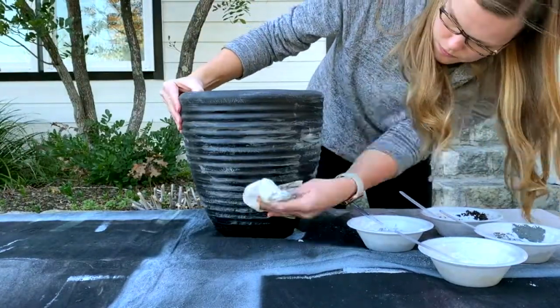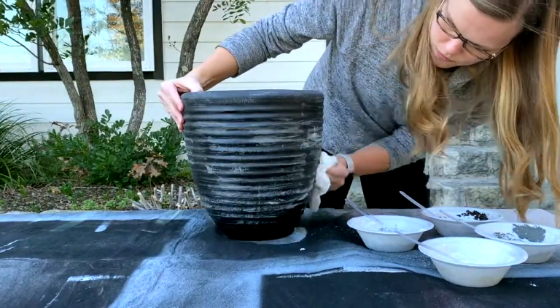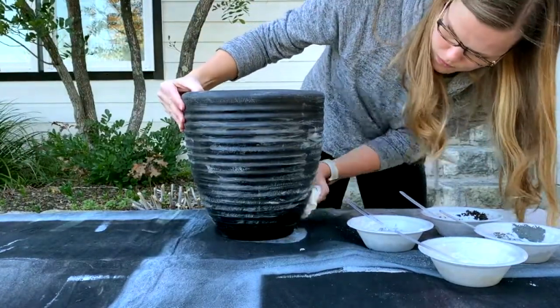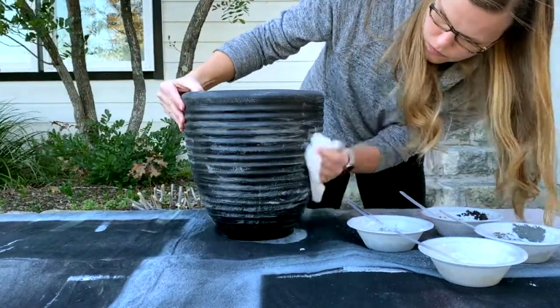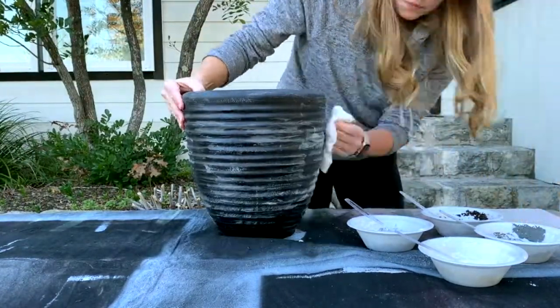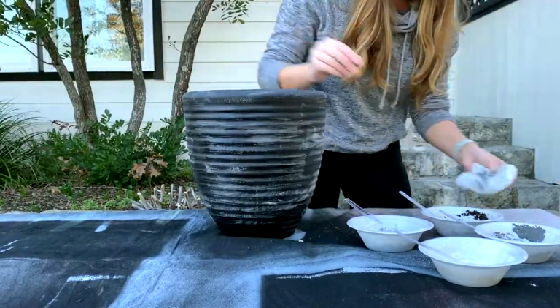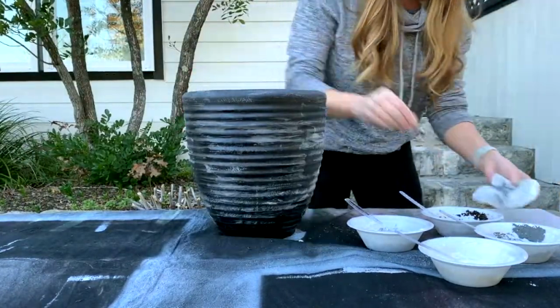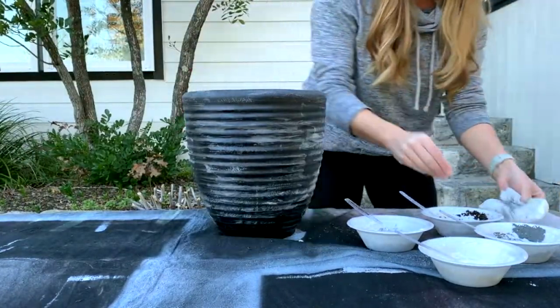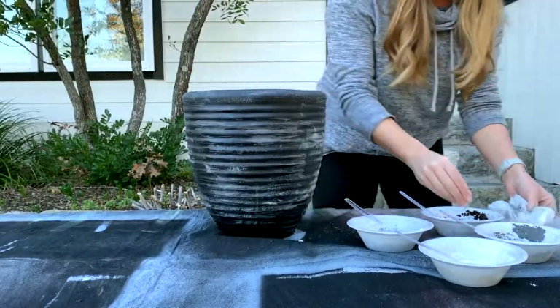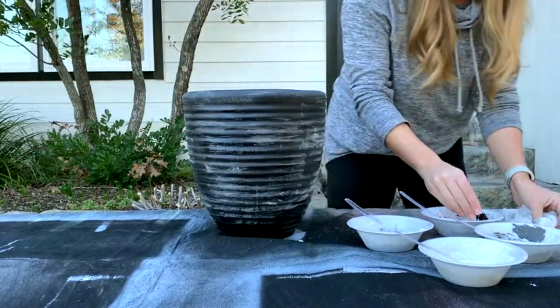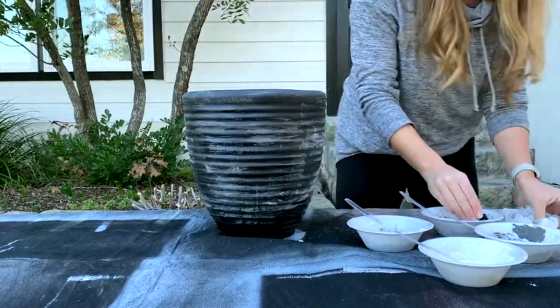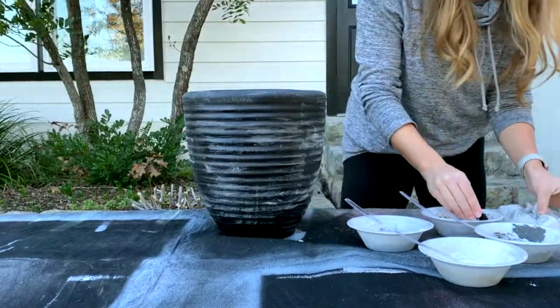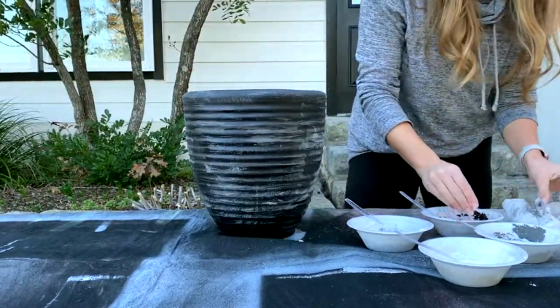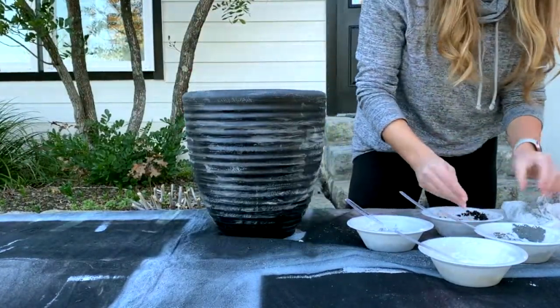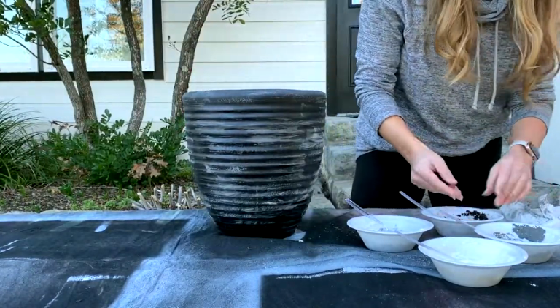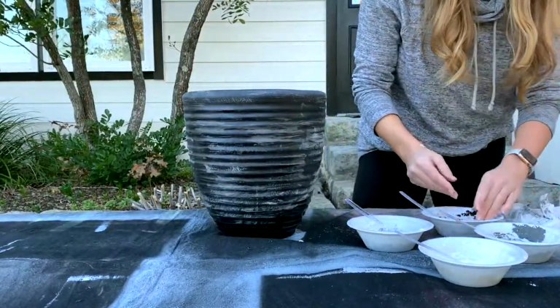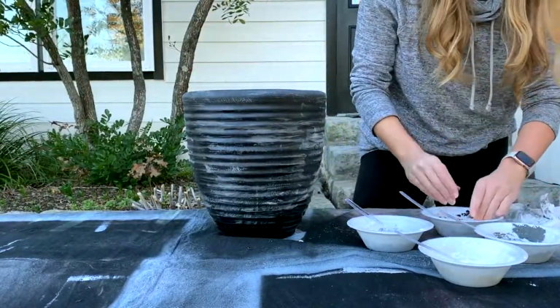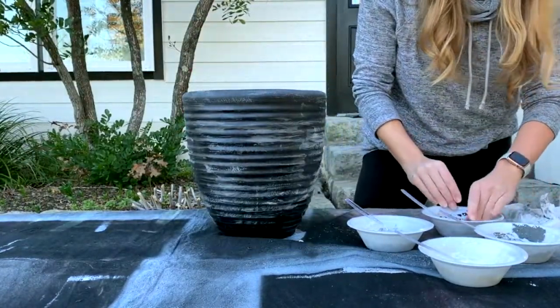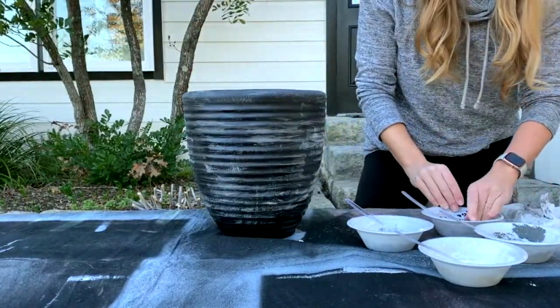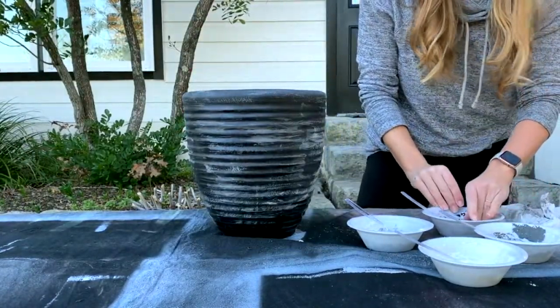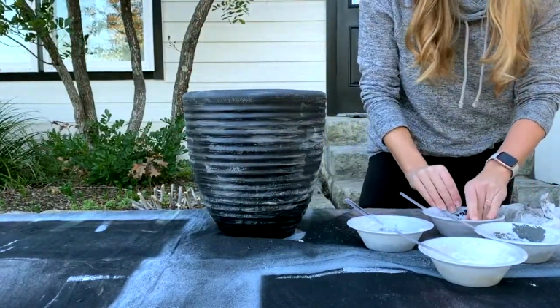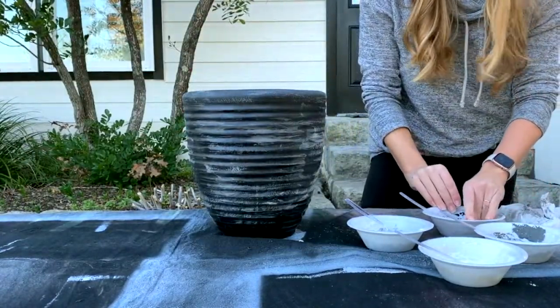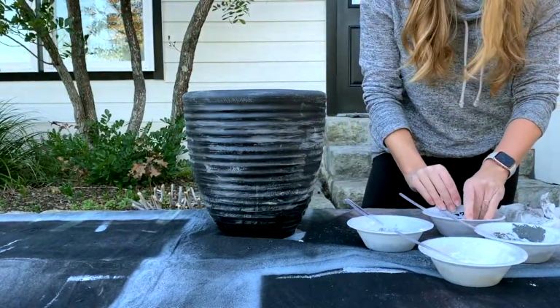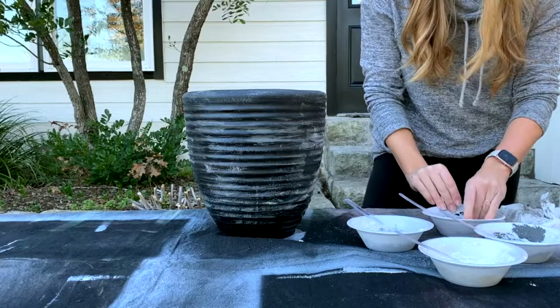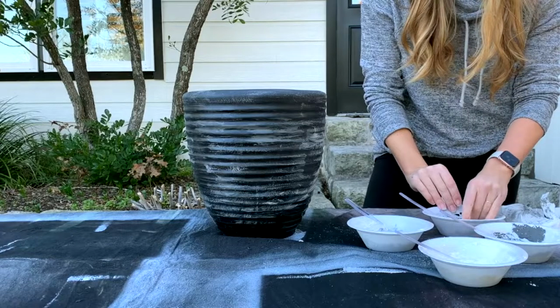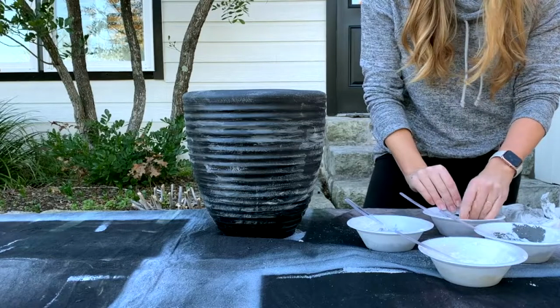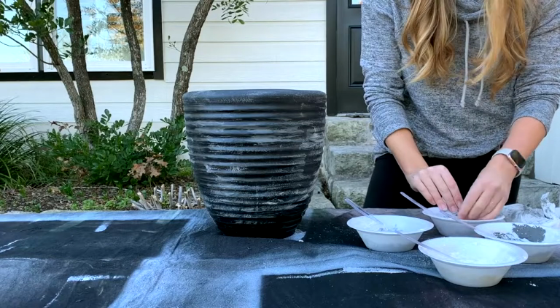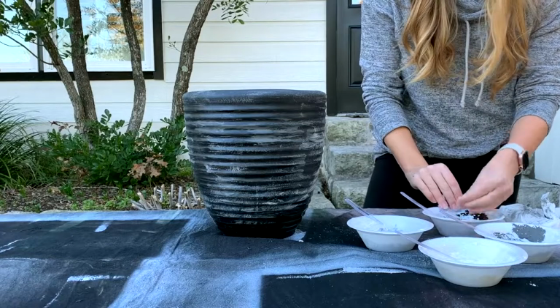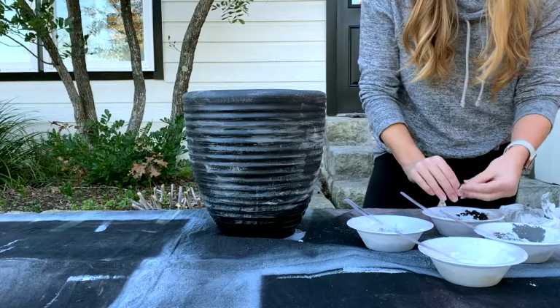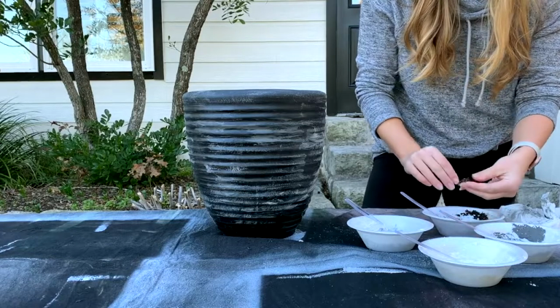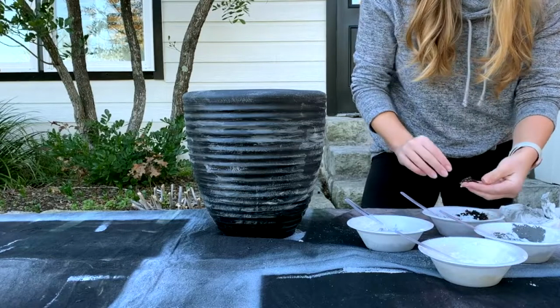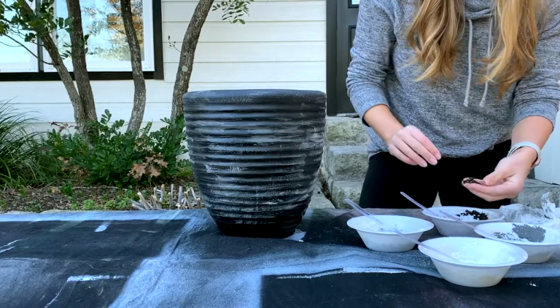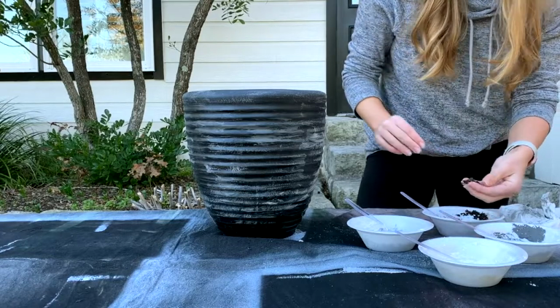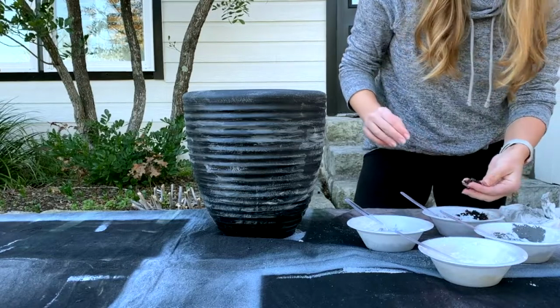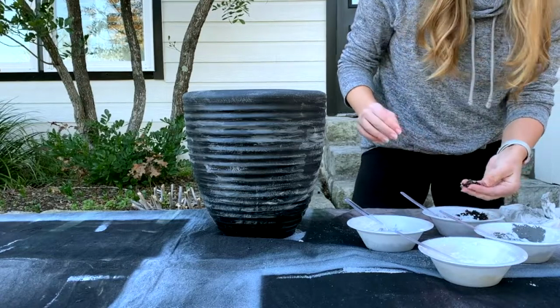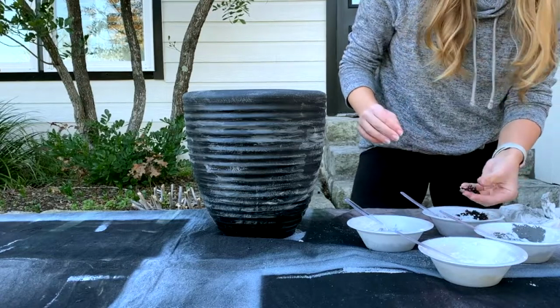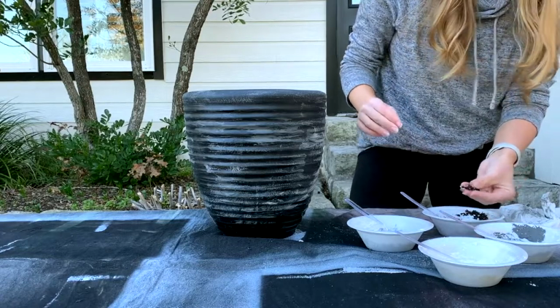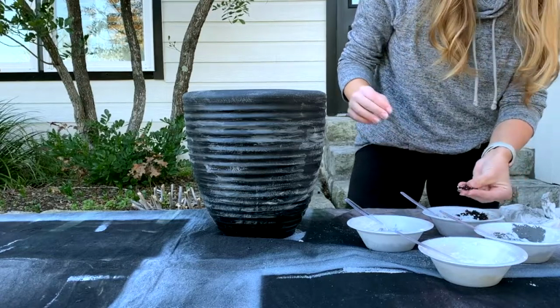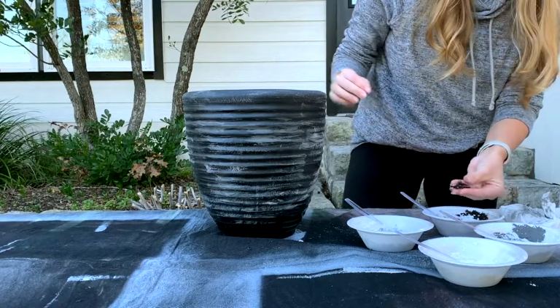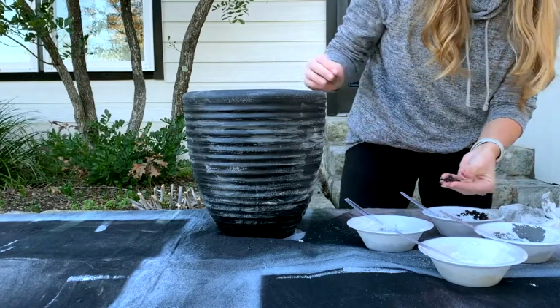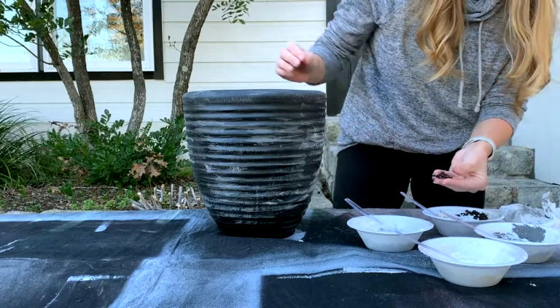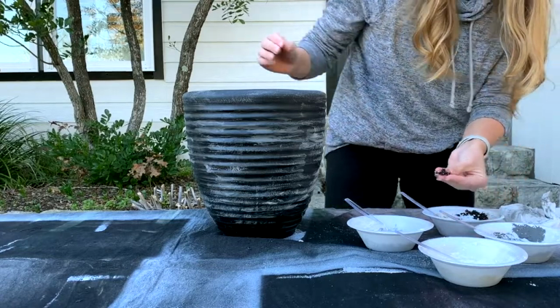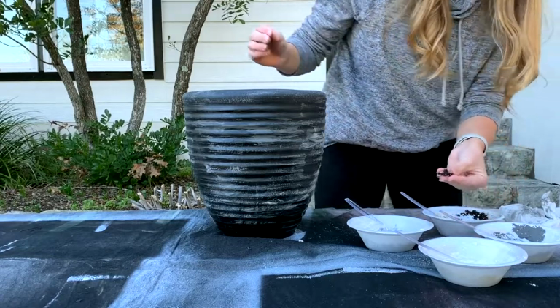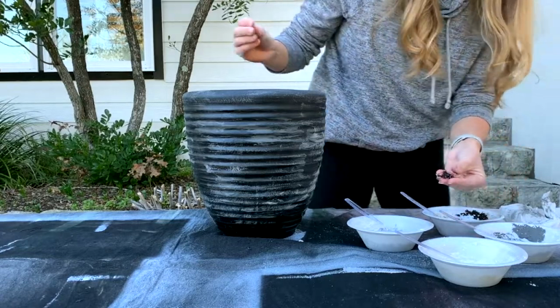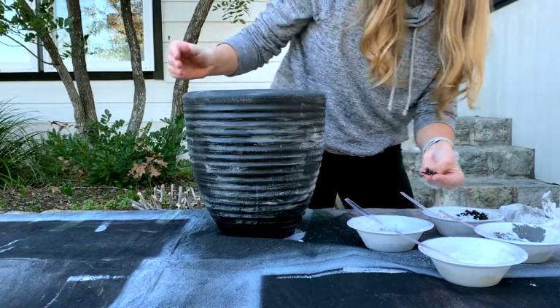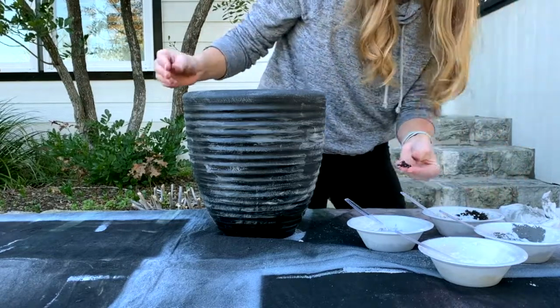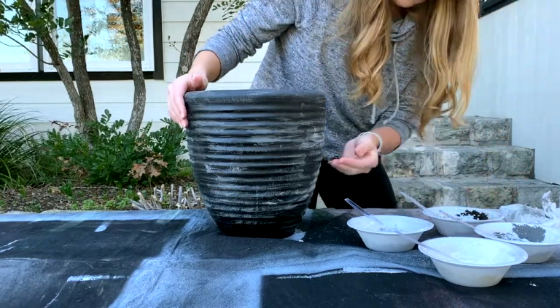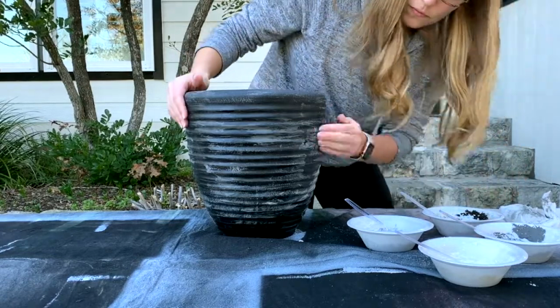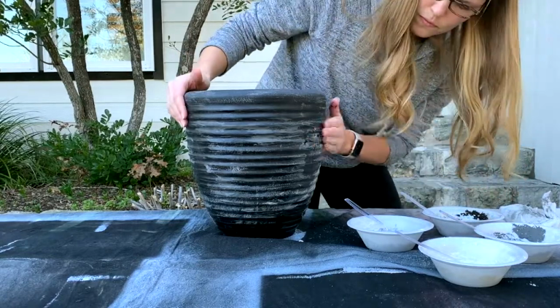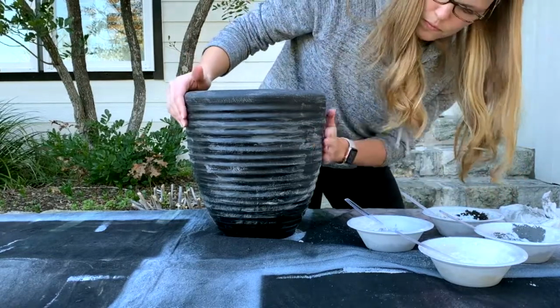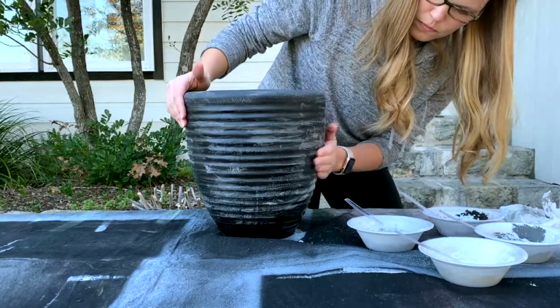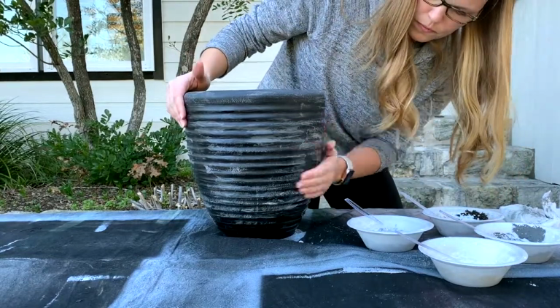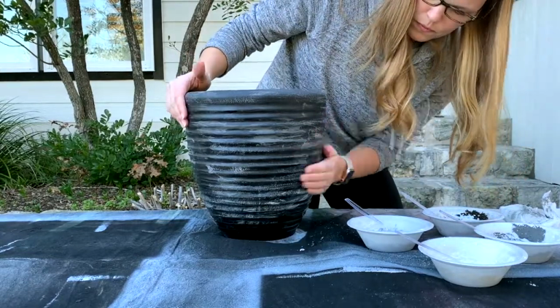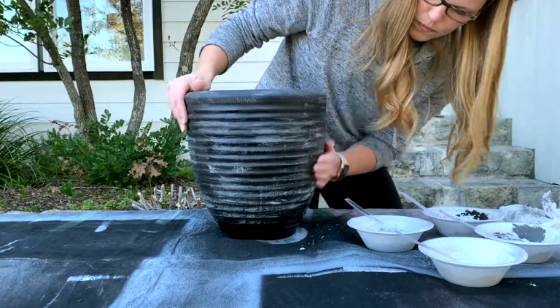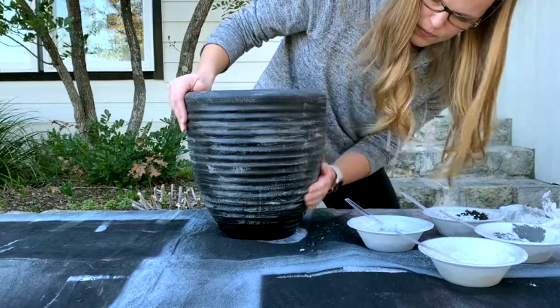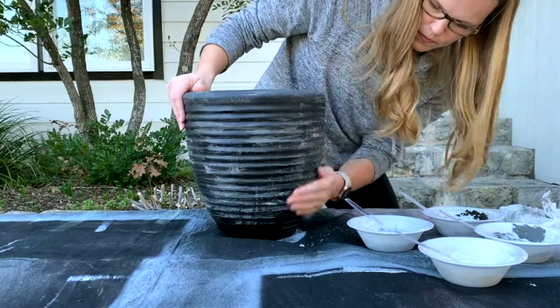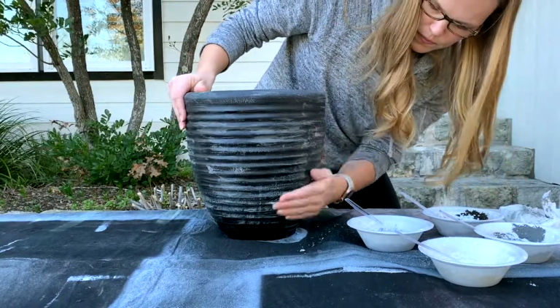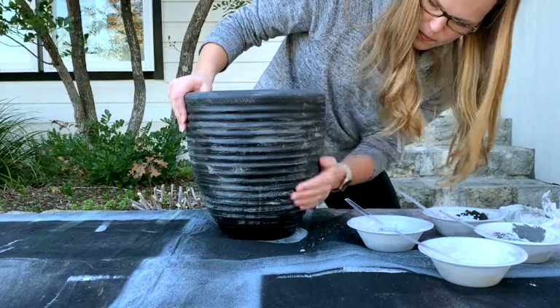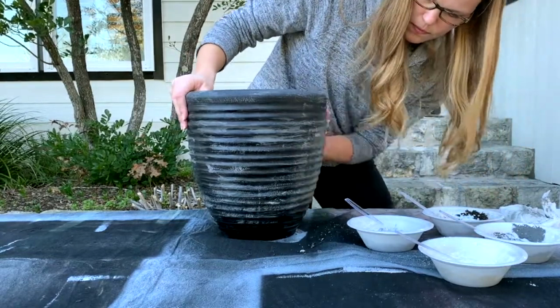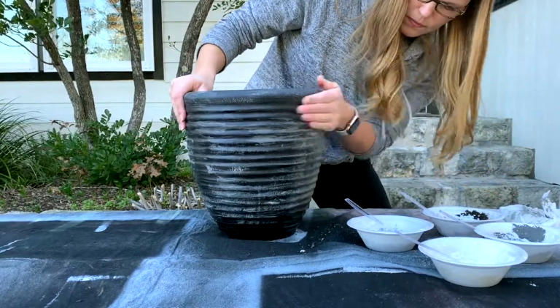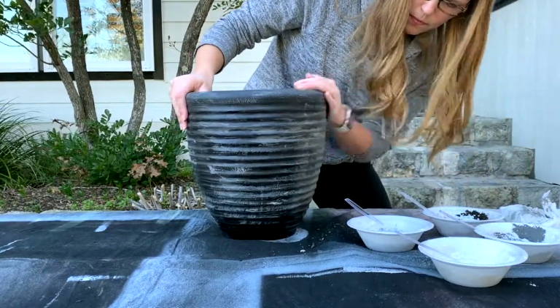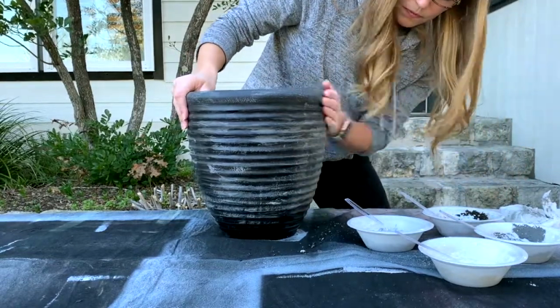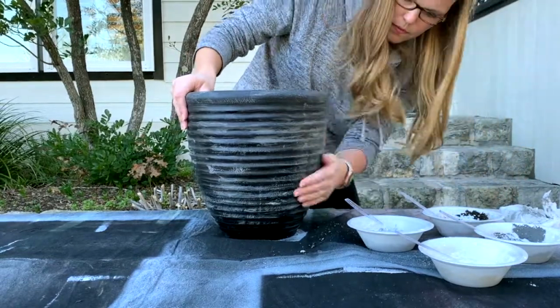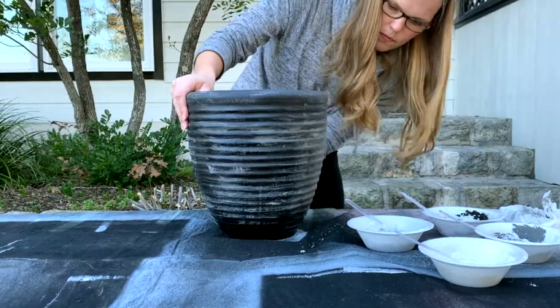While the paint is still damp, get some fingerfuls of mud and rub it into the wet paint to create texture.